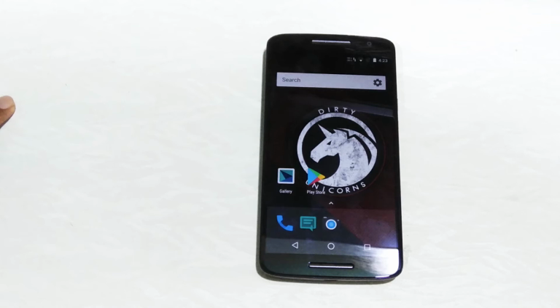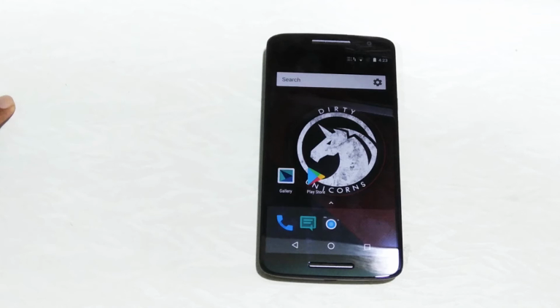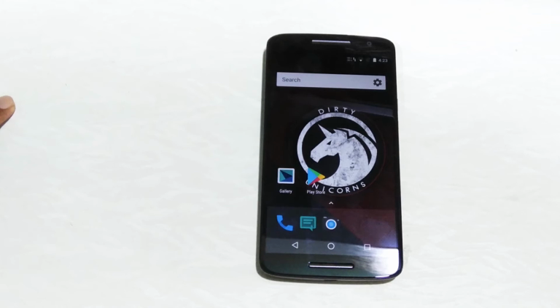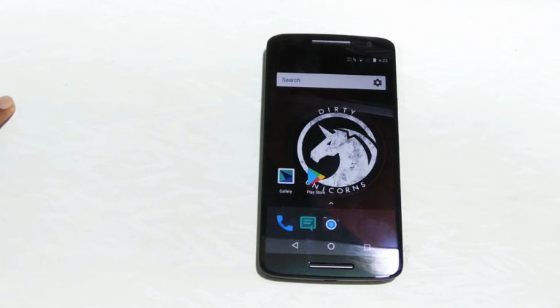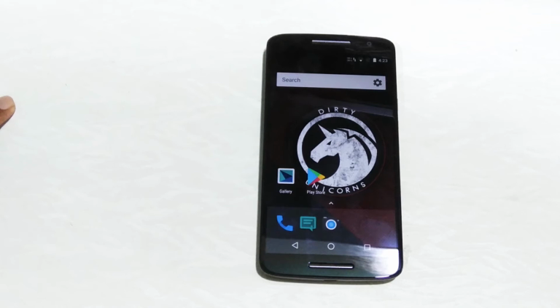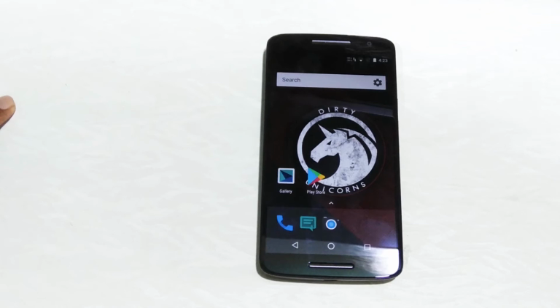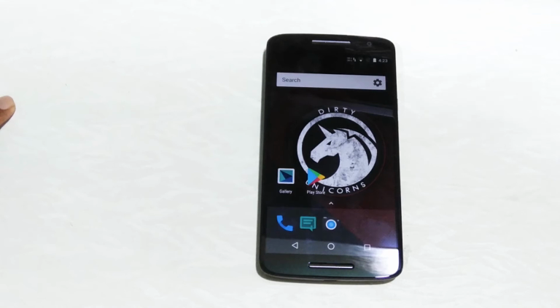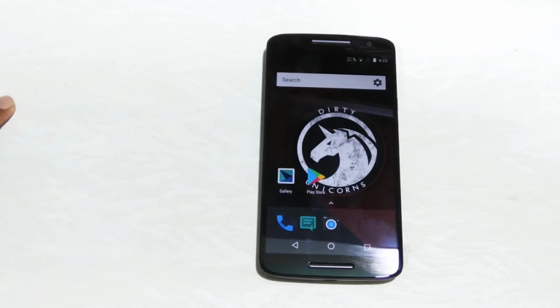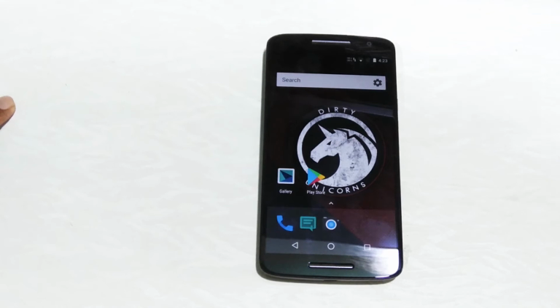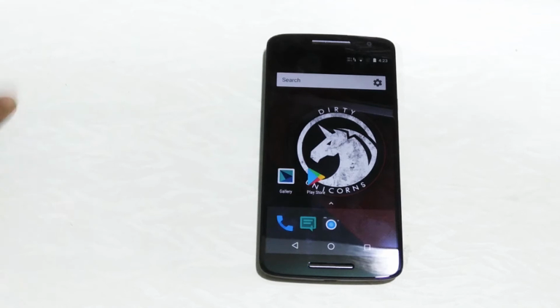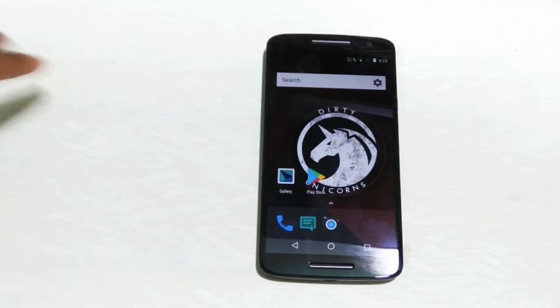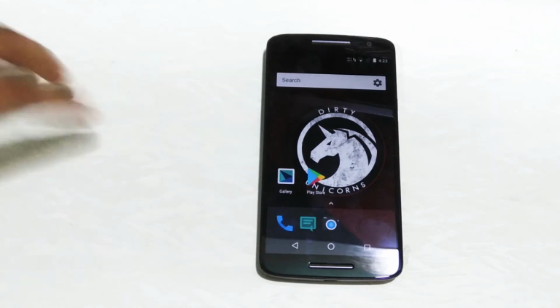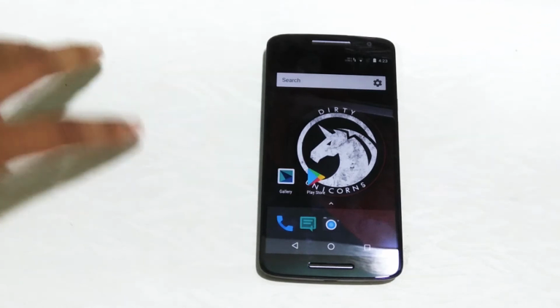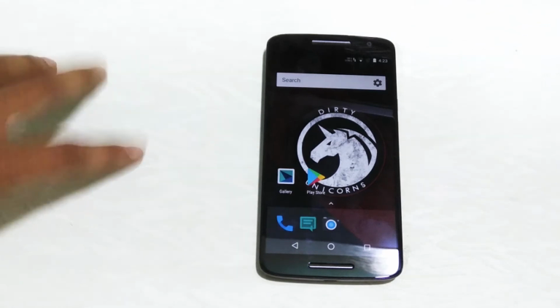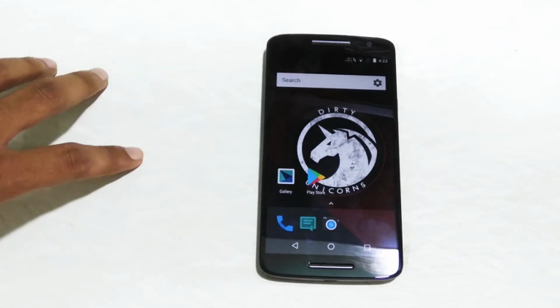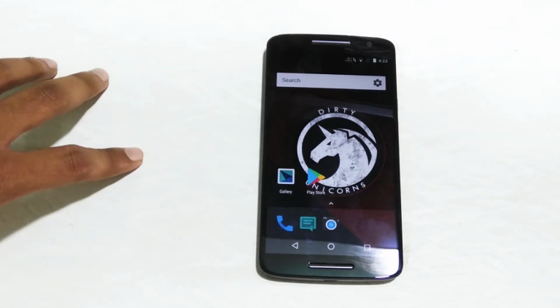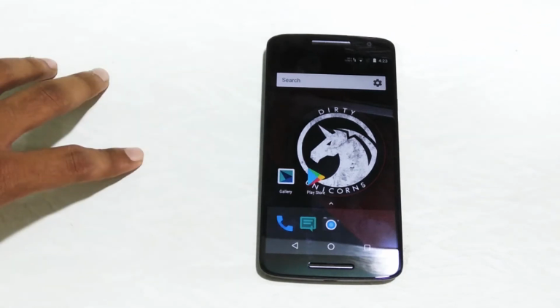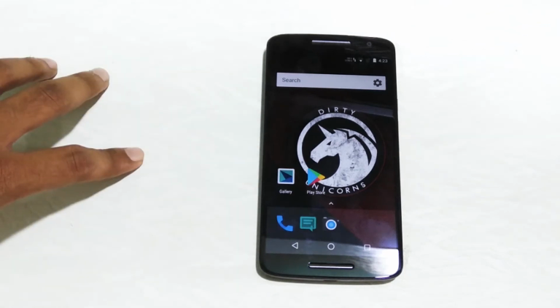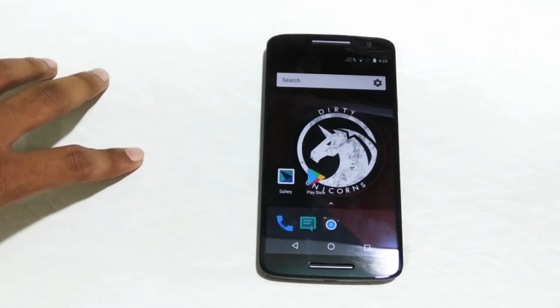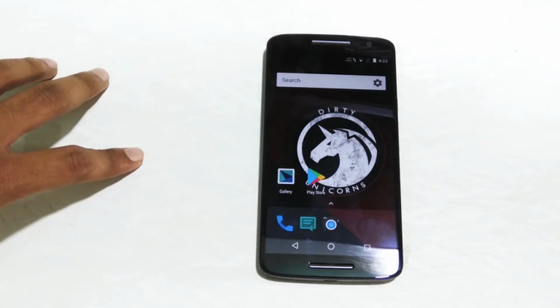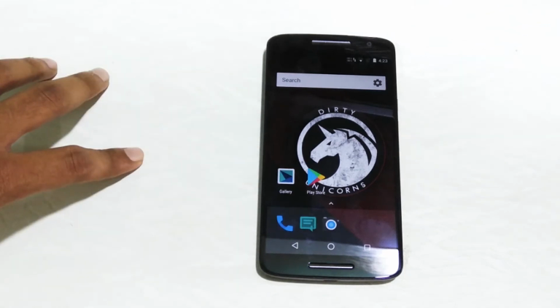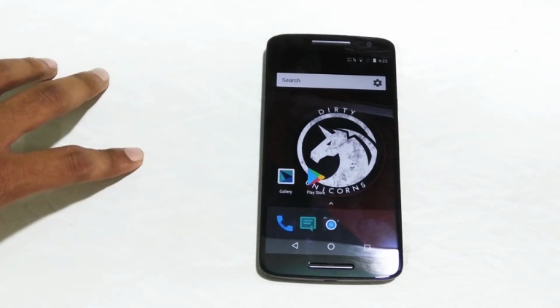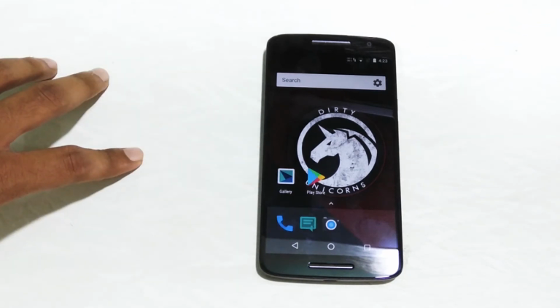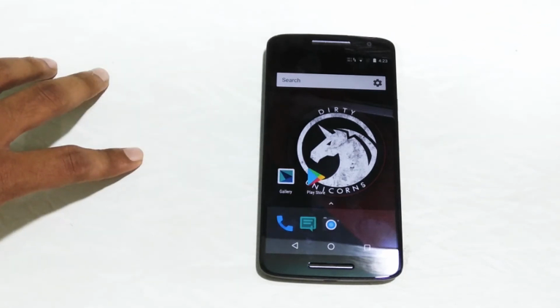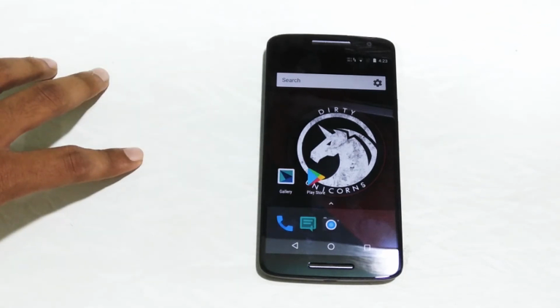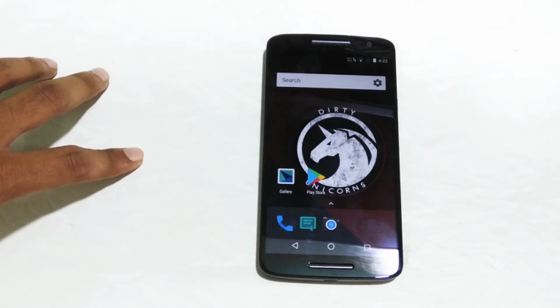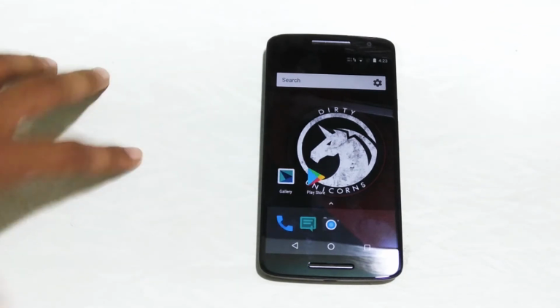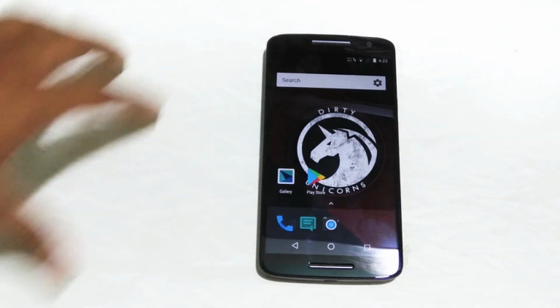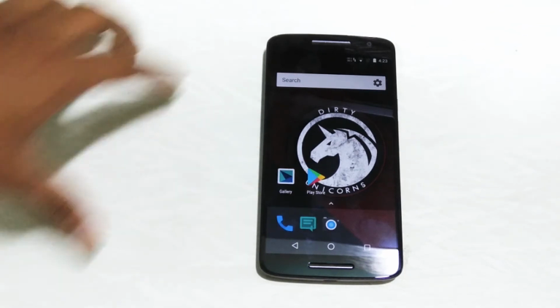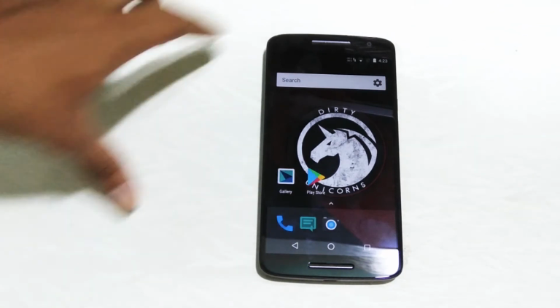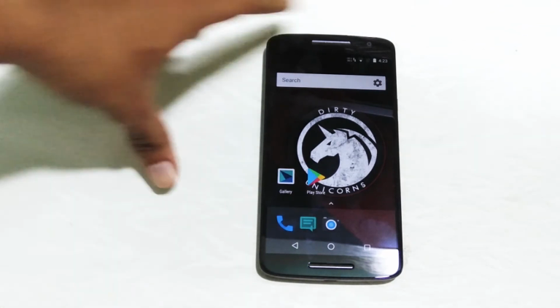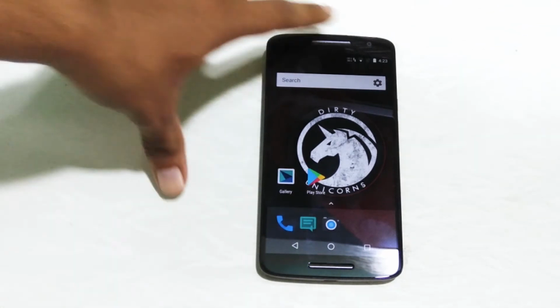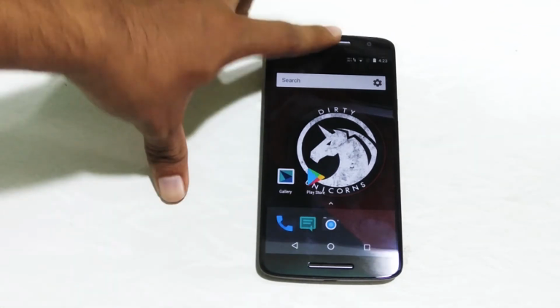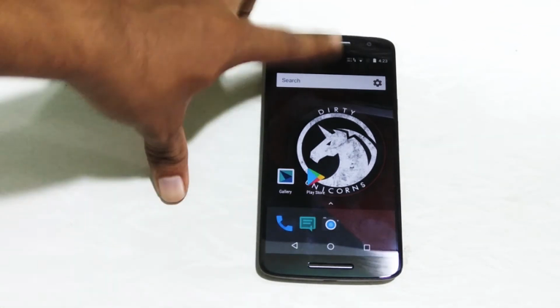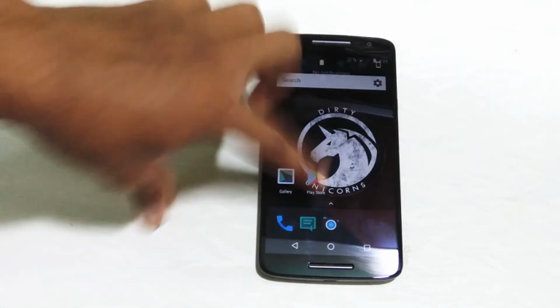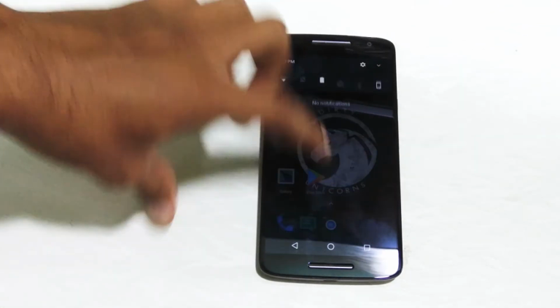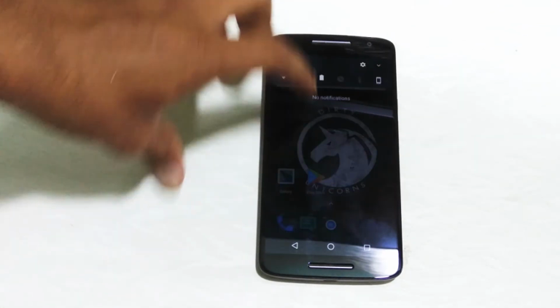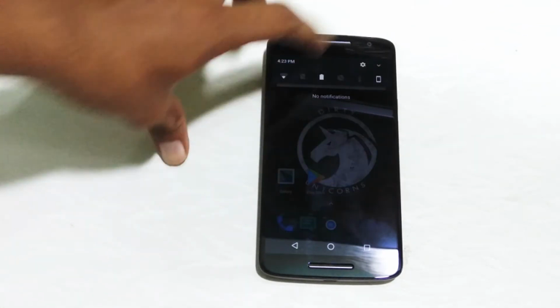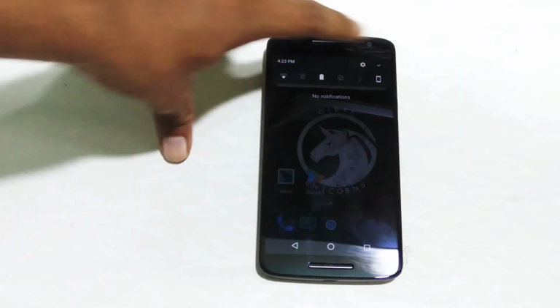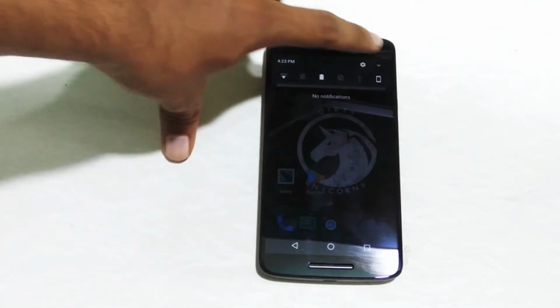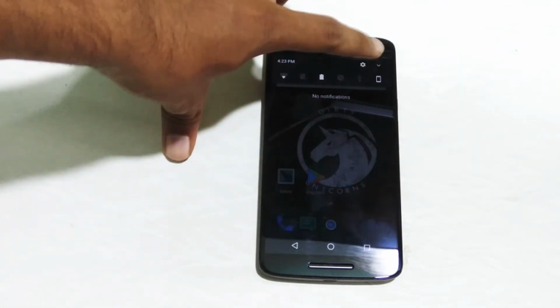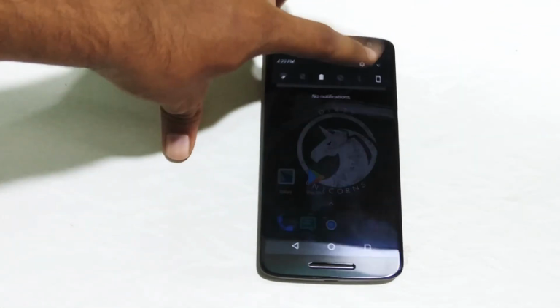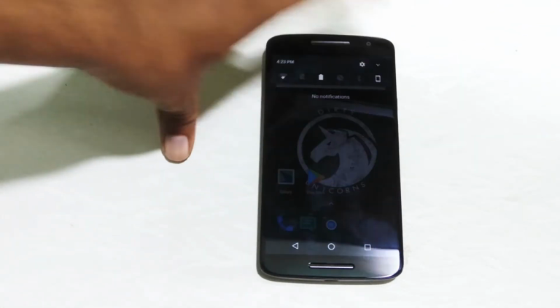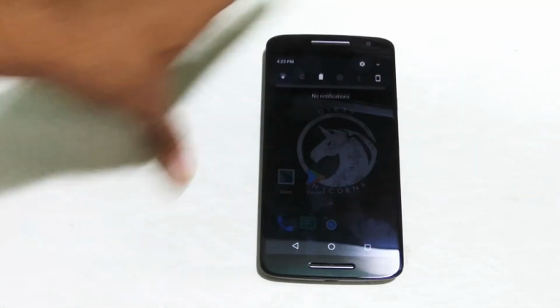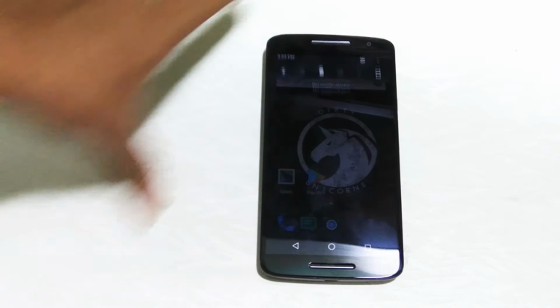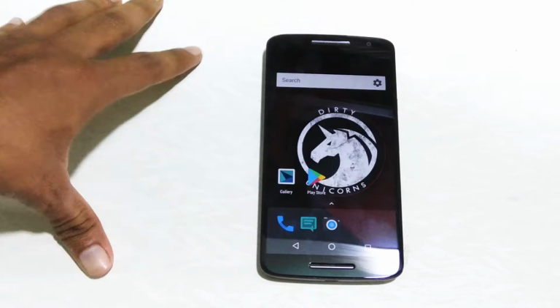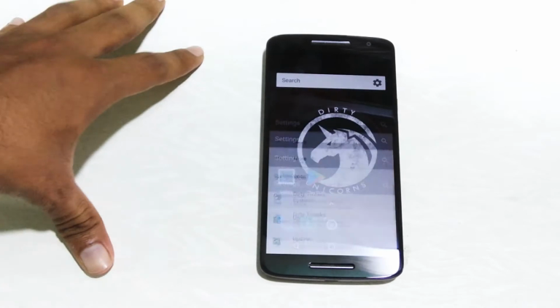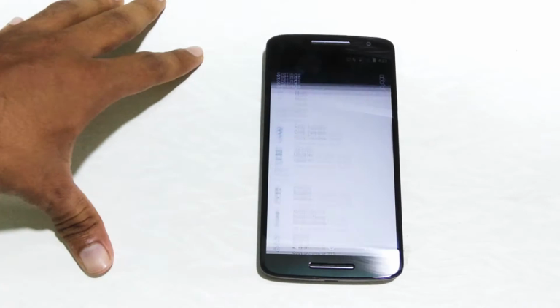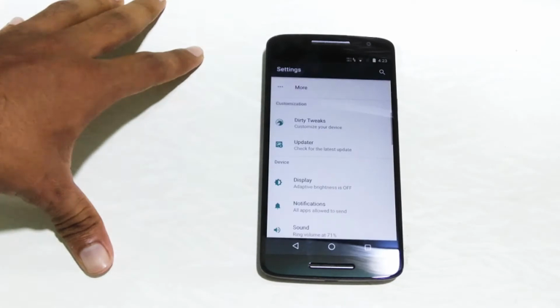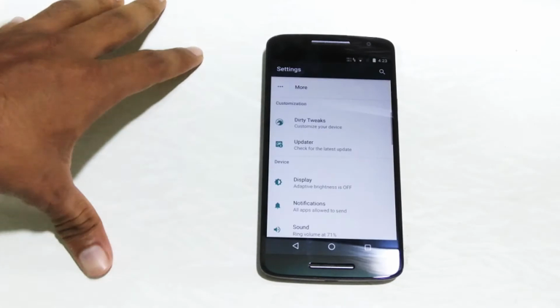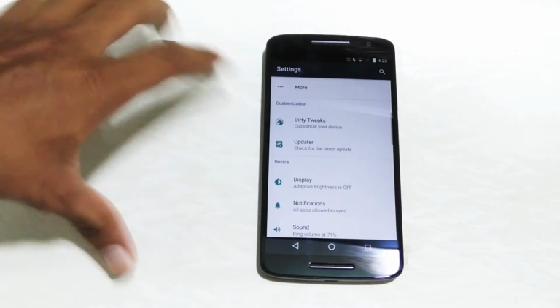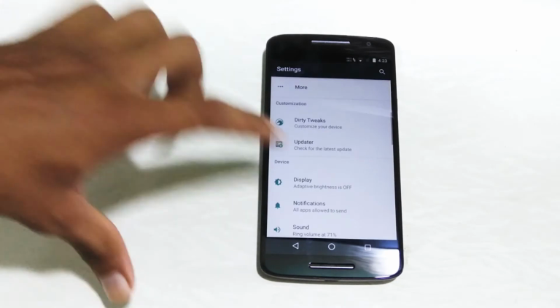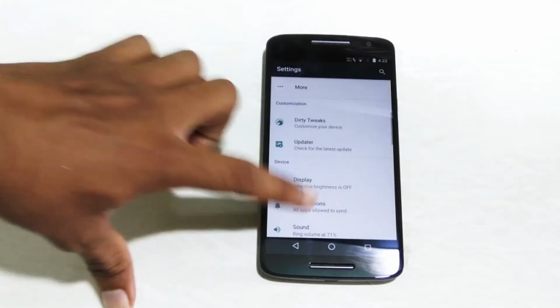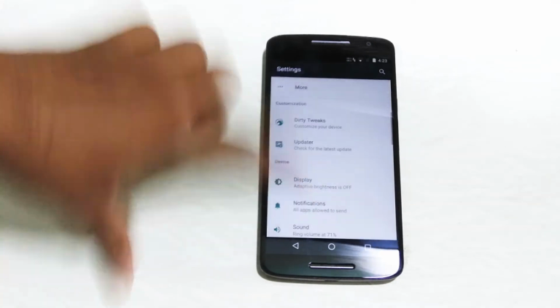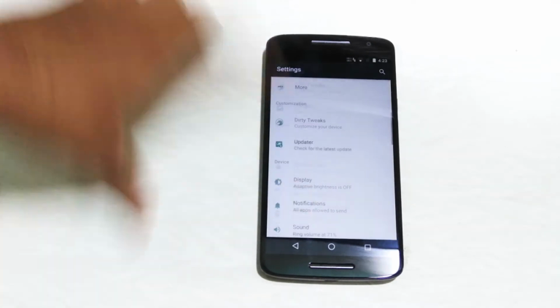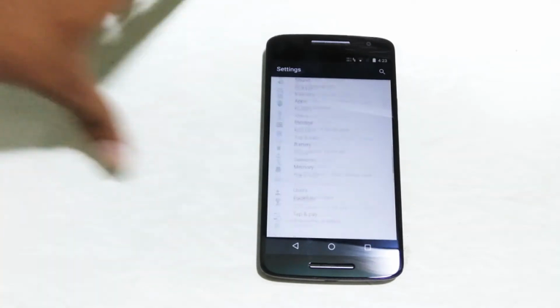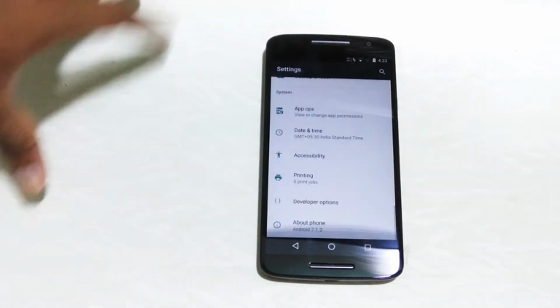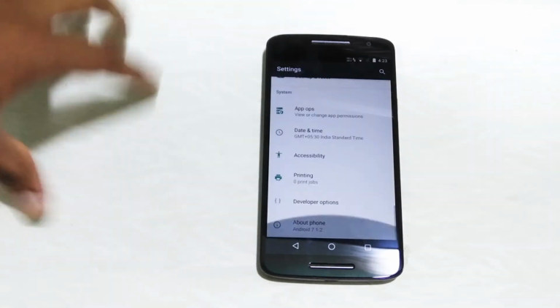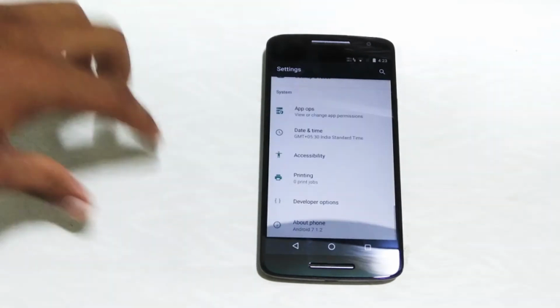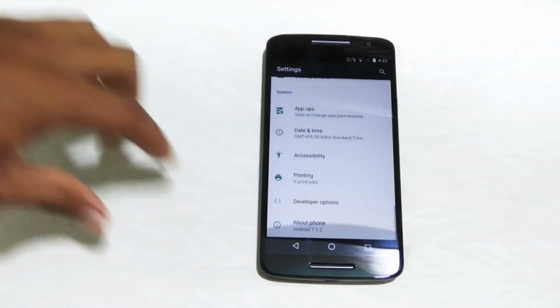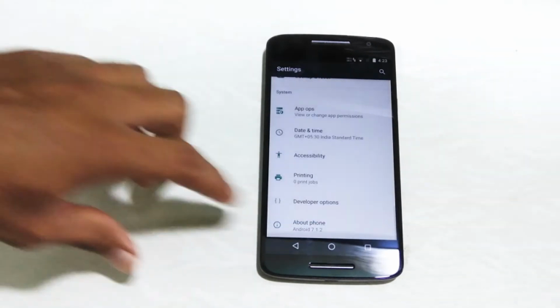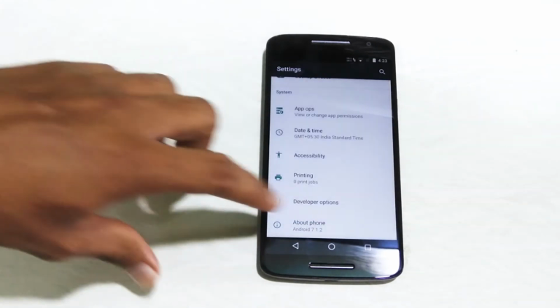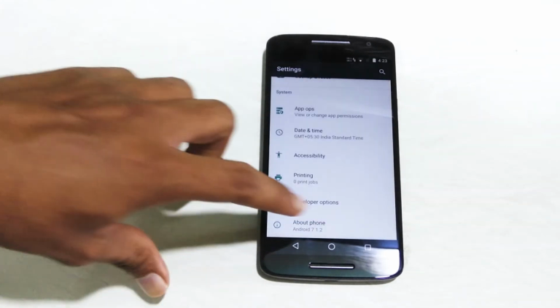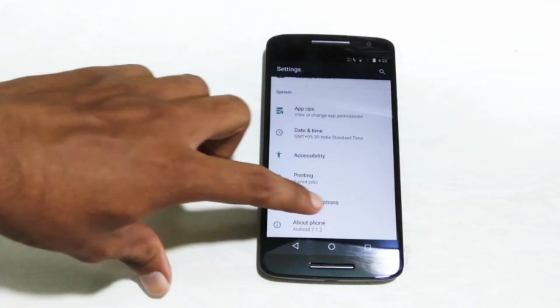Hey guys, this is Unkar here and welcome back to another video. In this video we are going to talk about the Dirty Unicorn ROM — the official DU ROM for the Moto X Play.